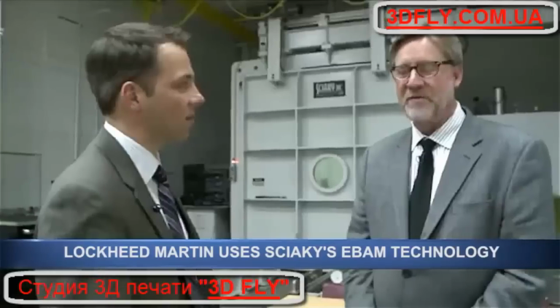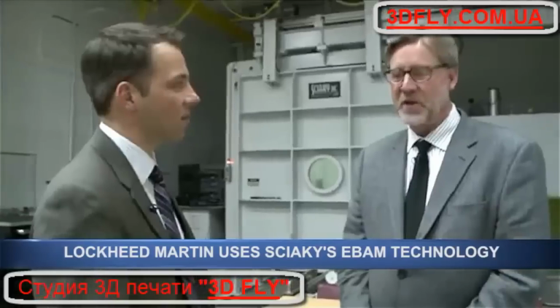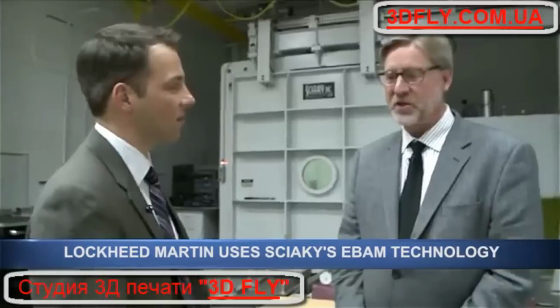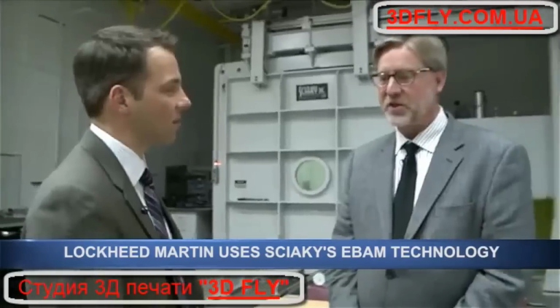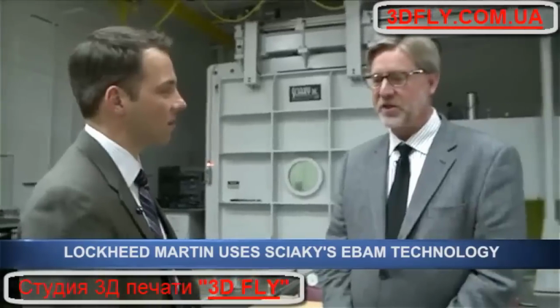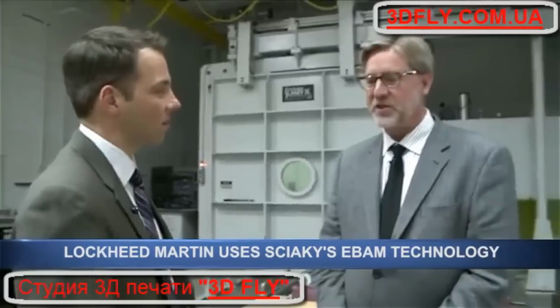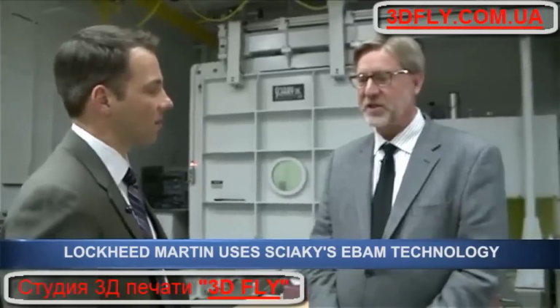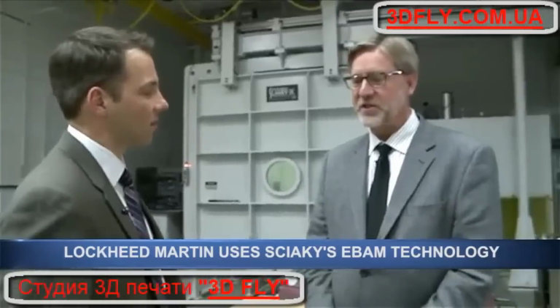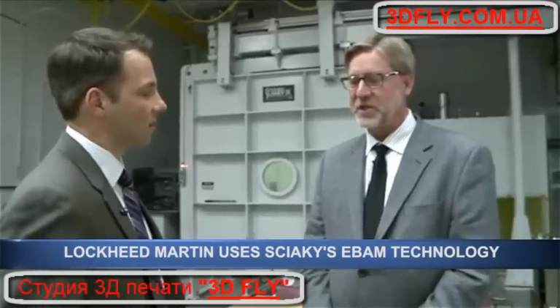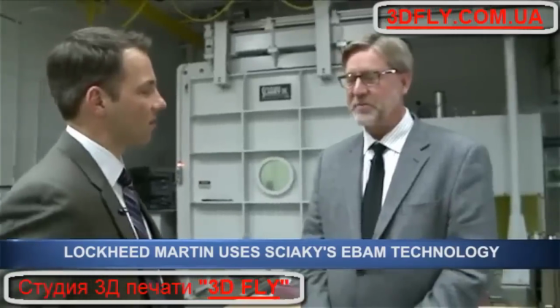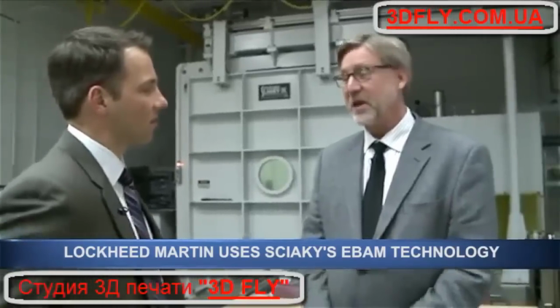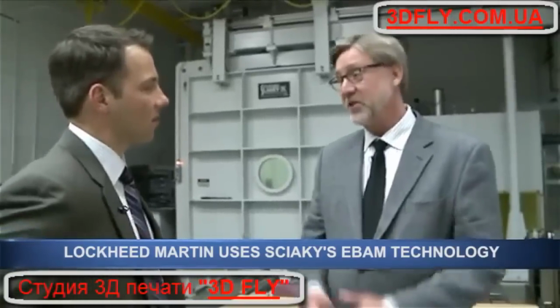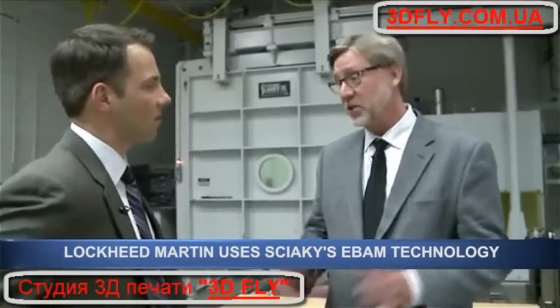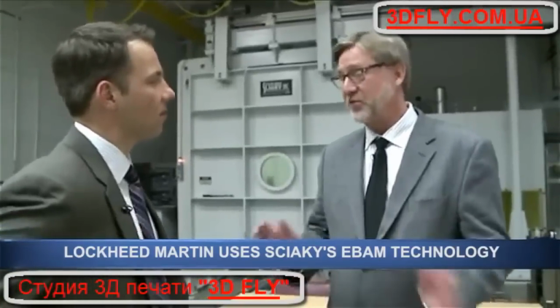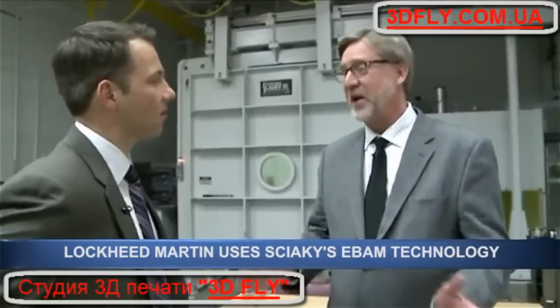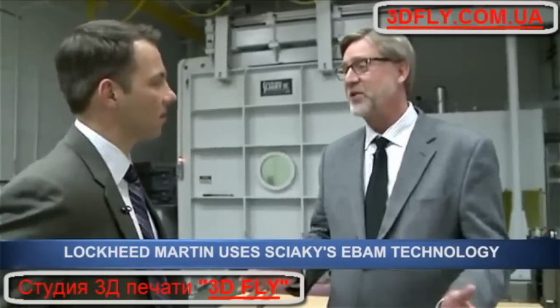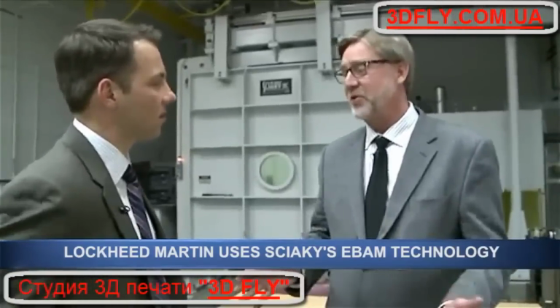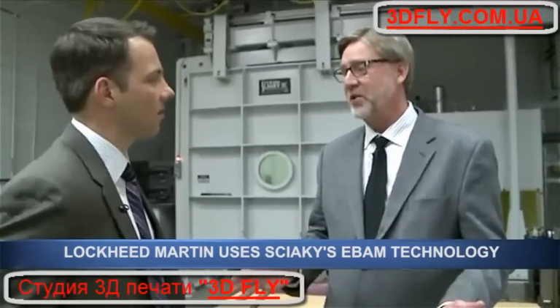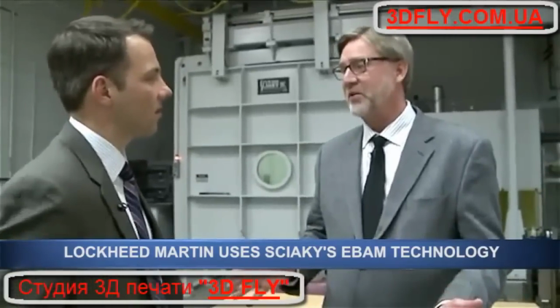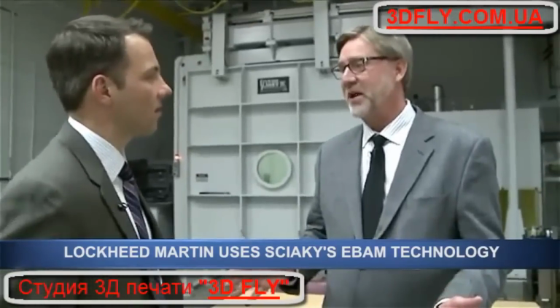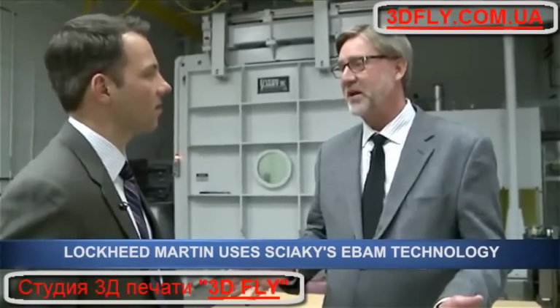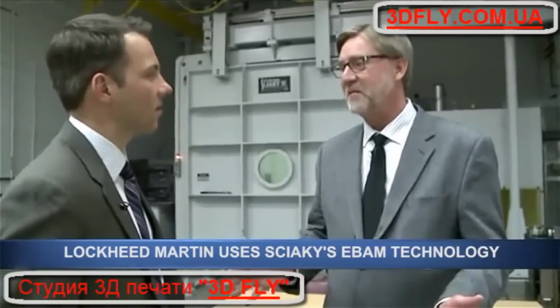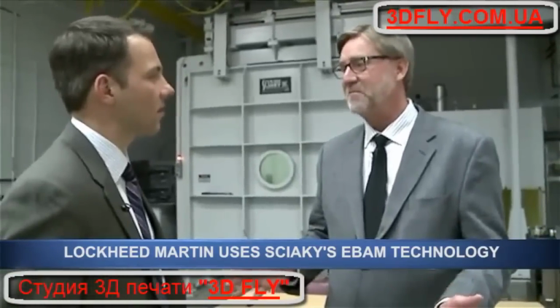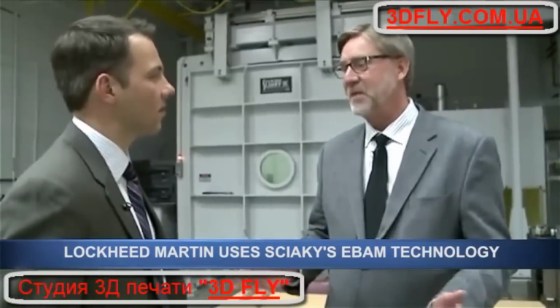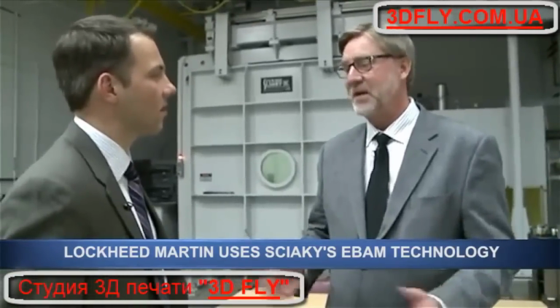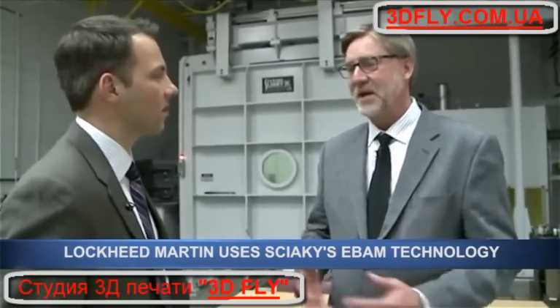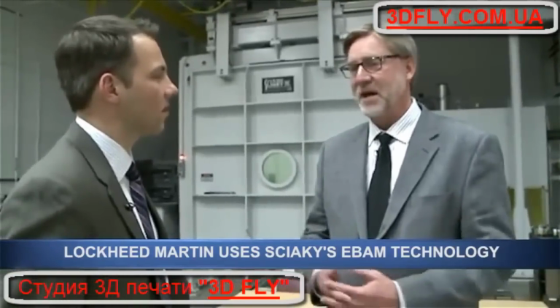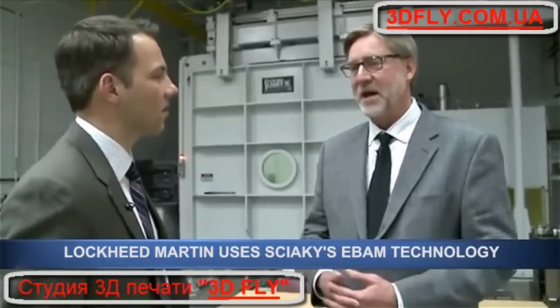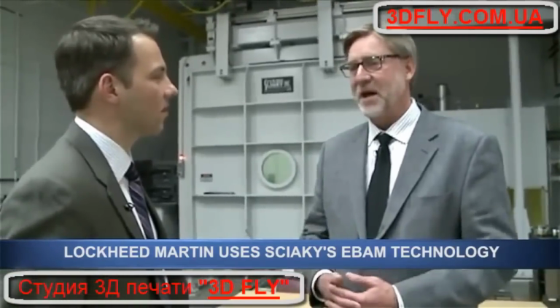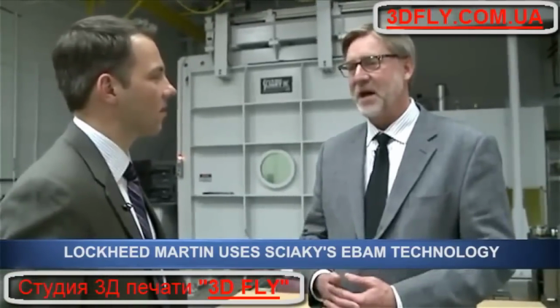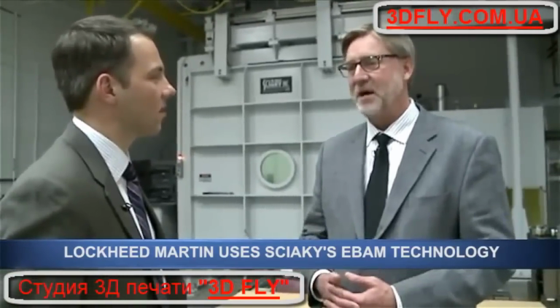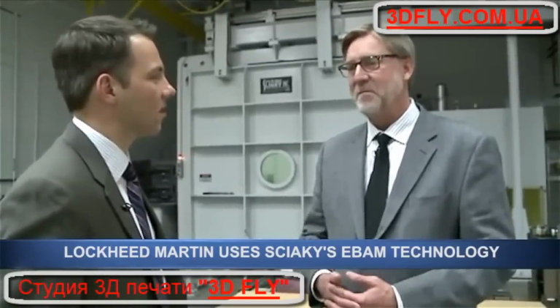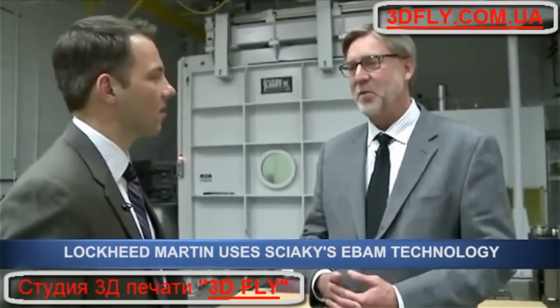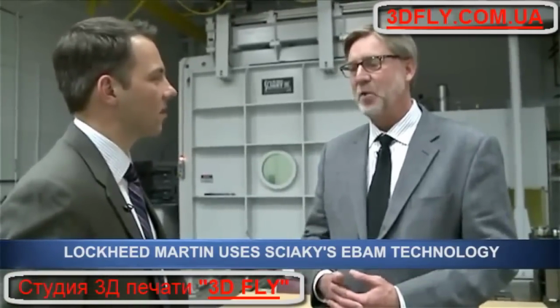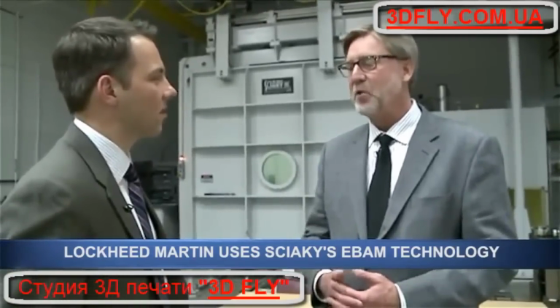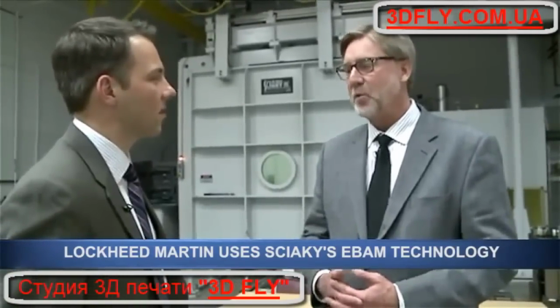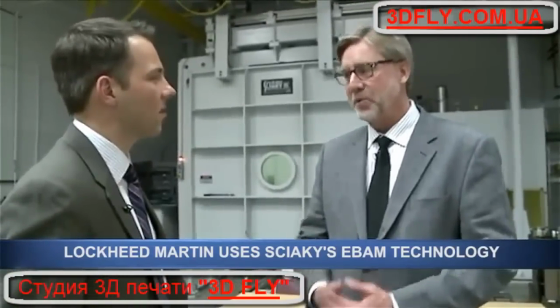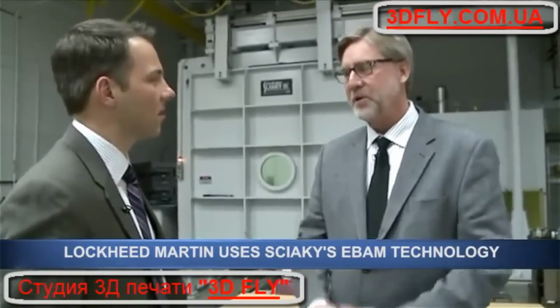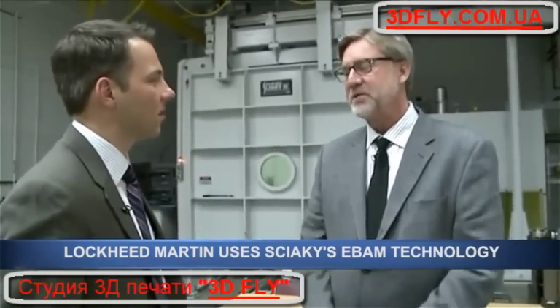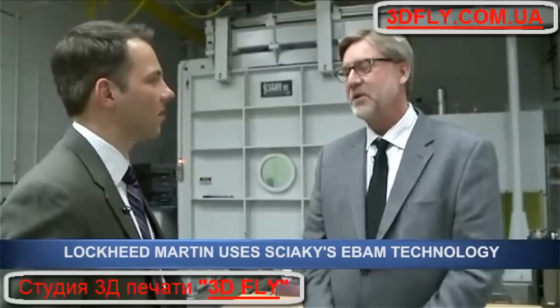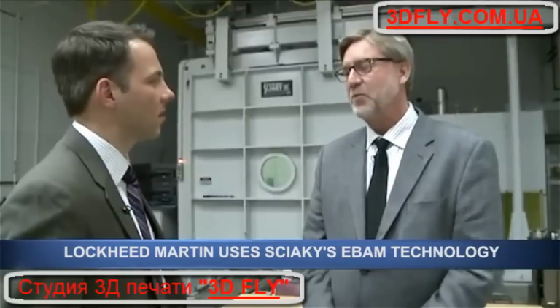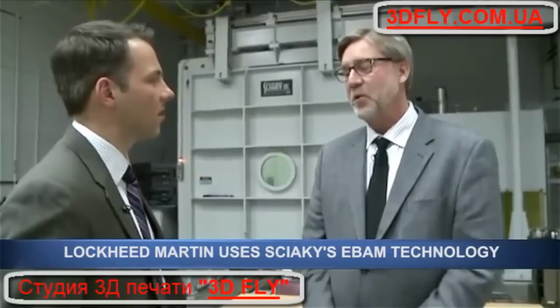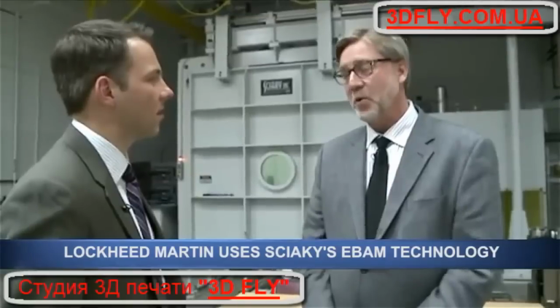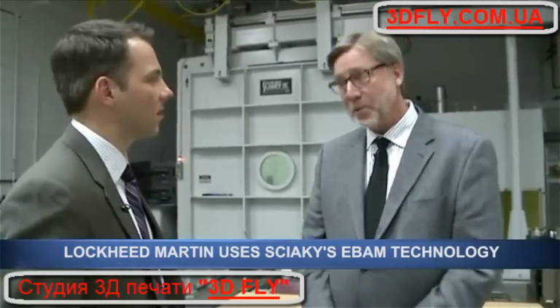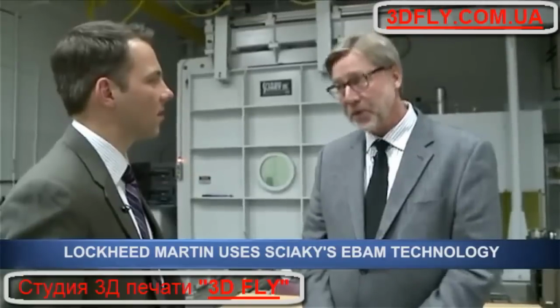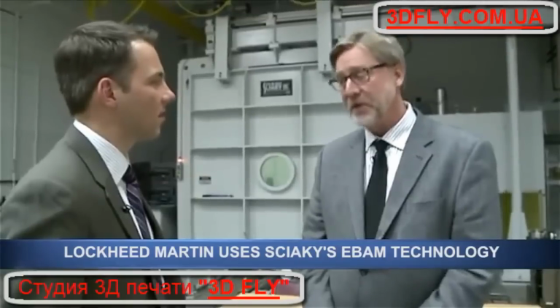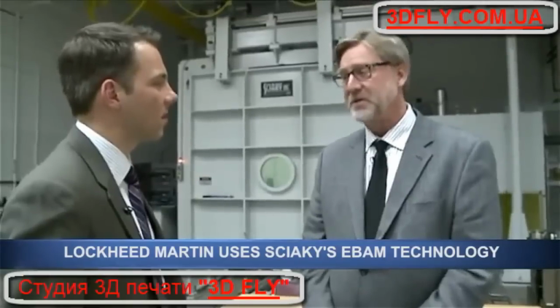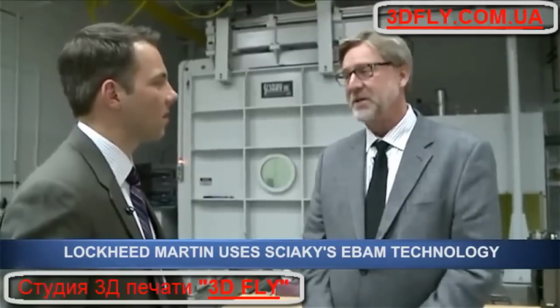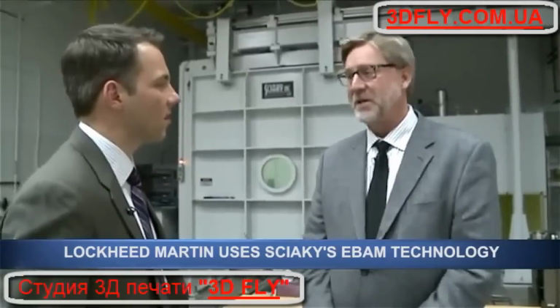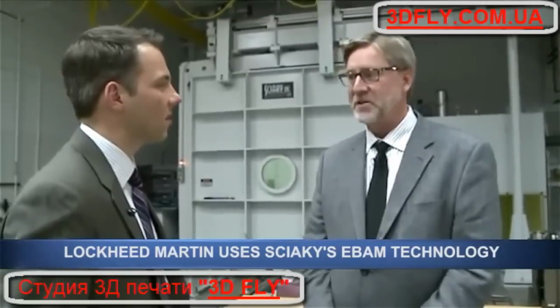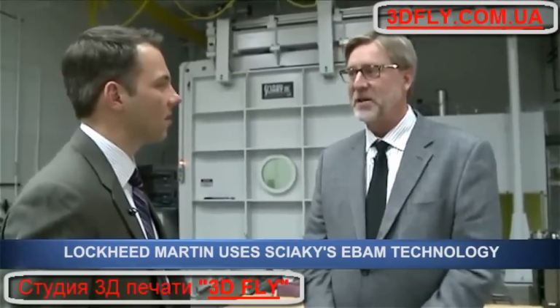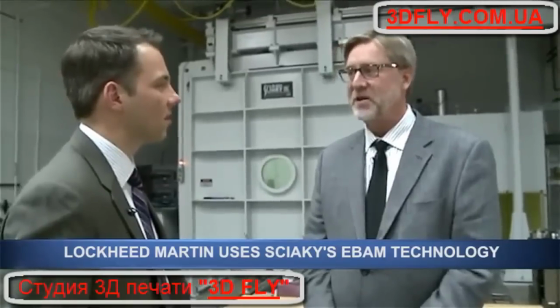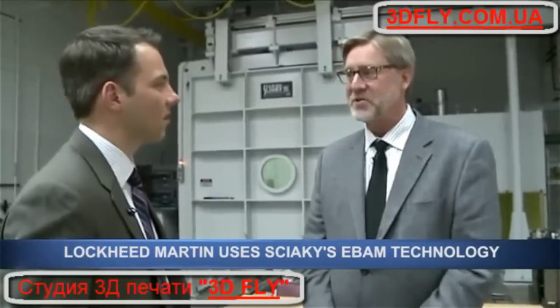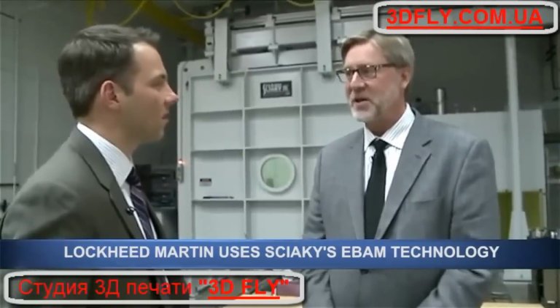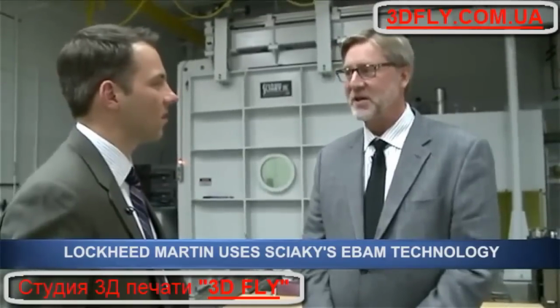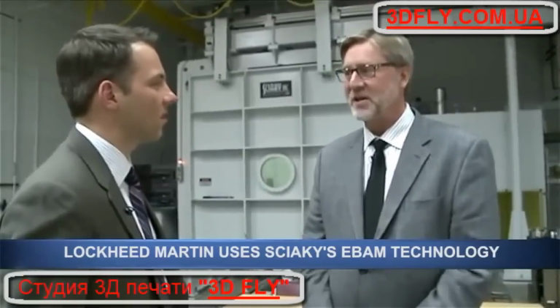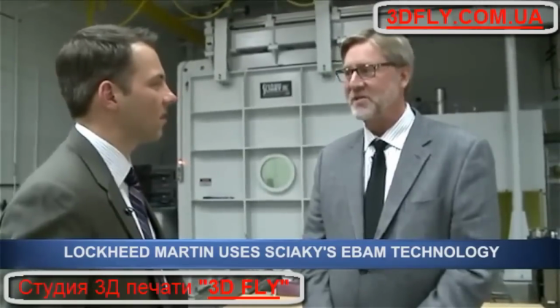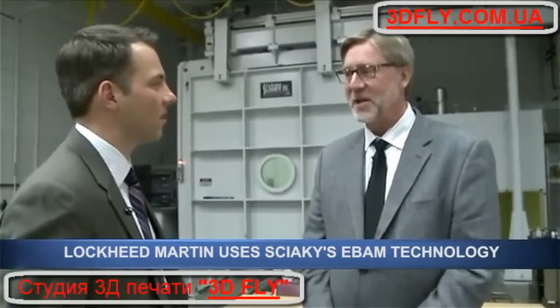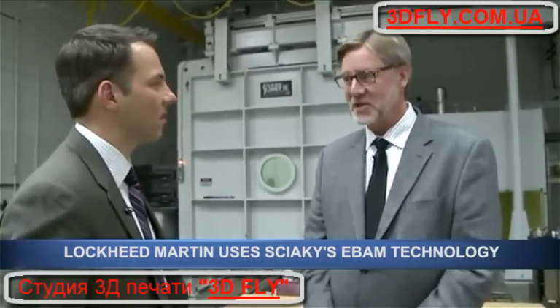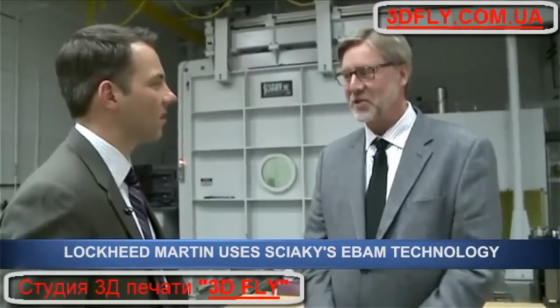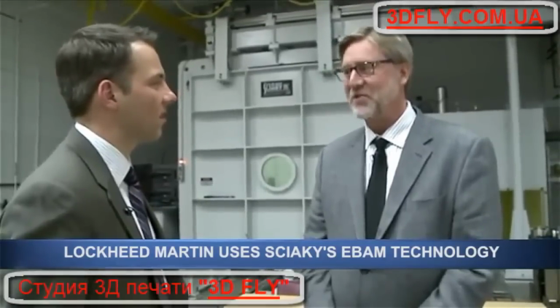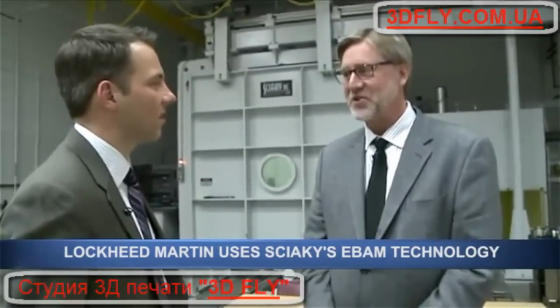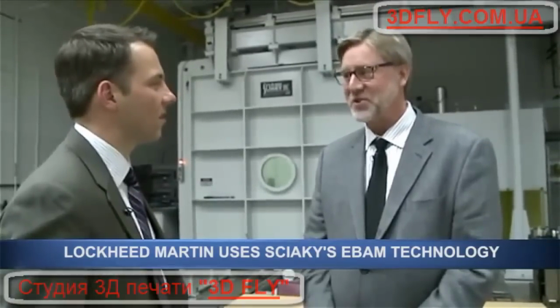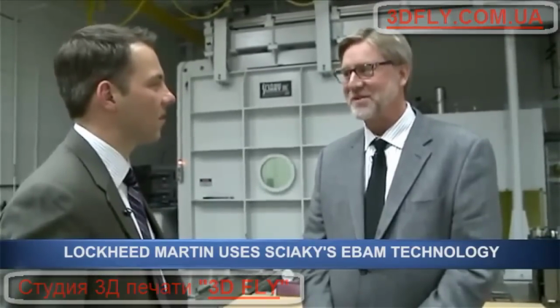Our vision is that someday, this factory here will print an entire satellite. That's our vision.